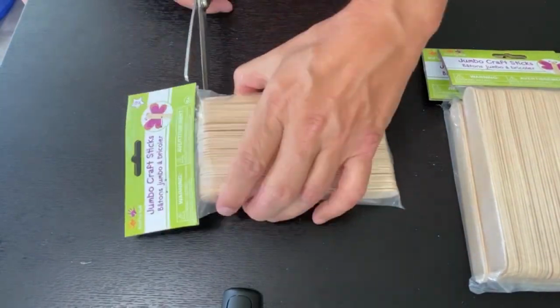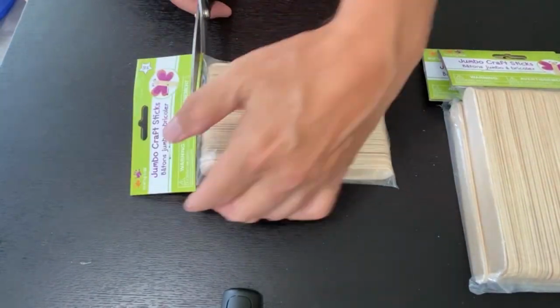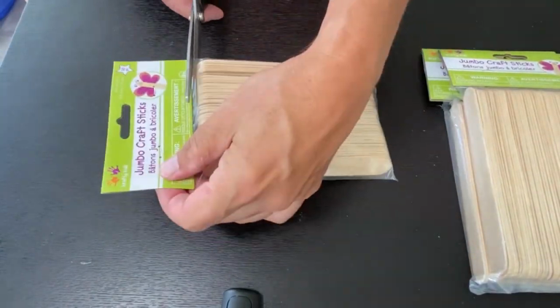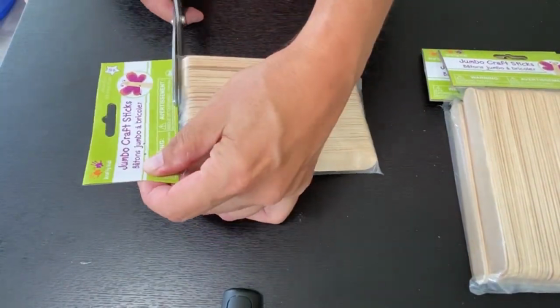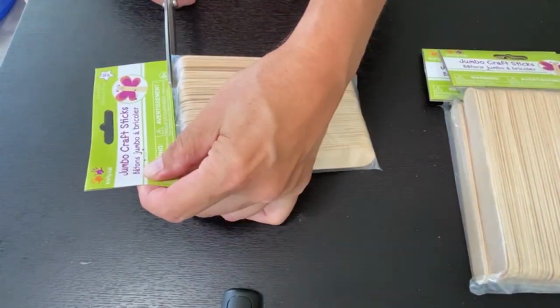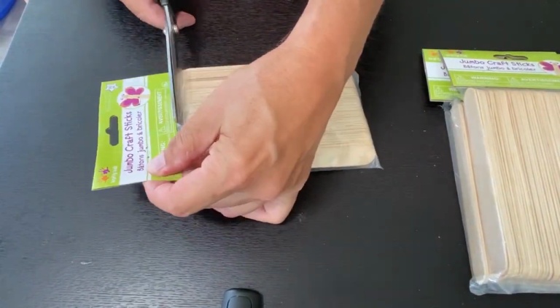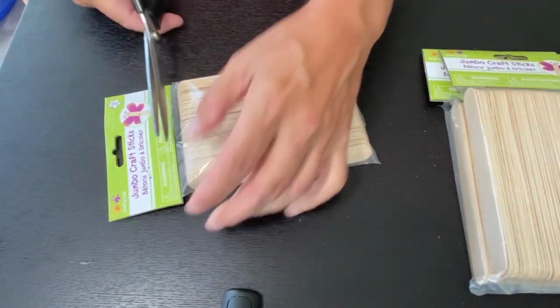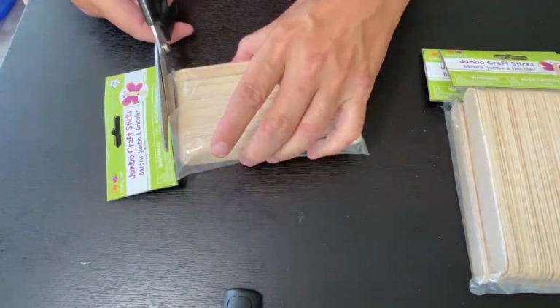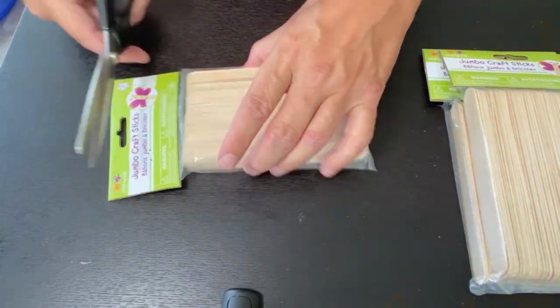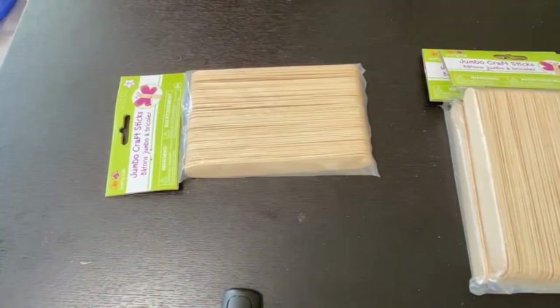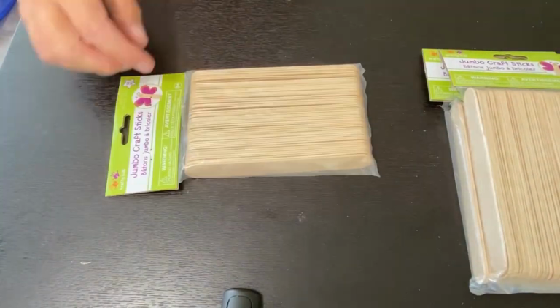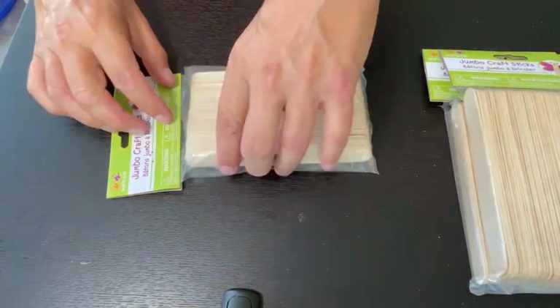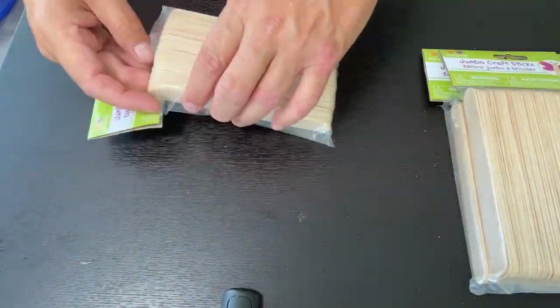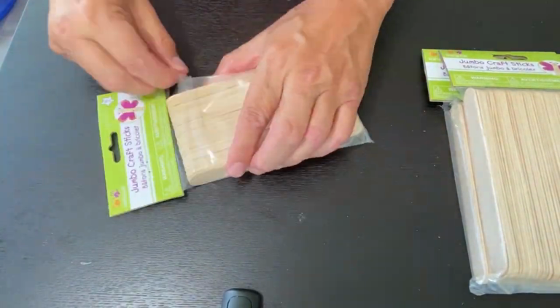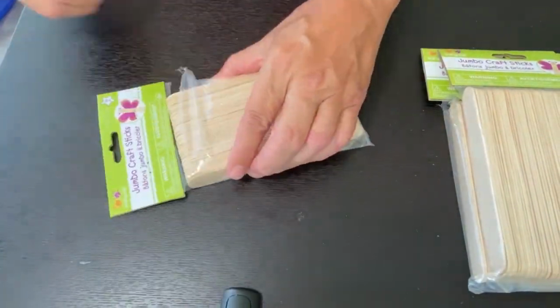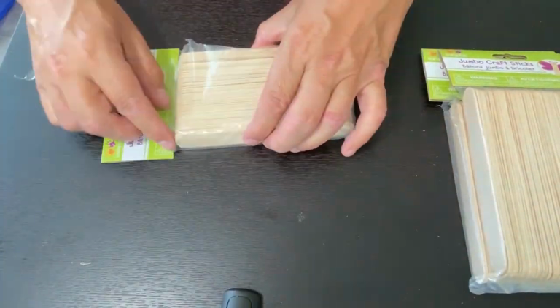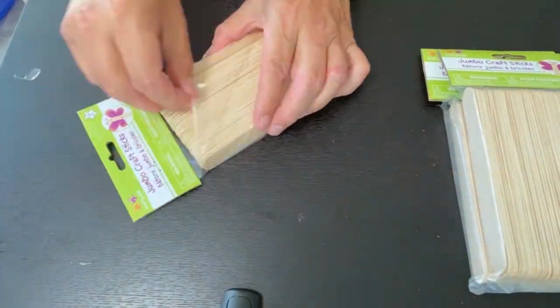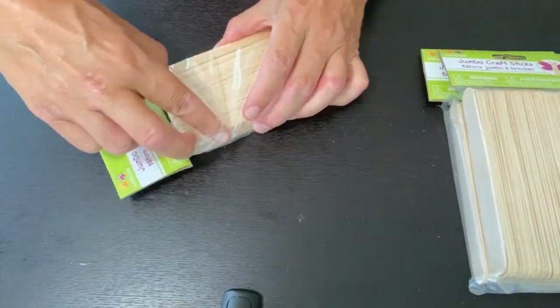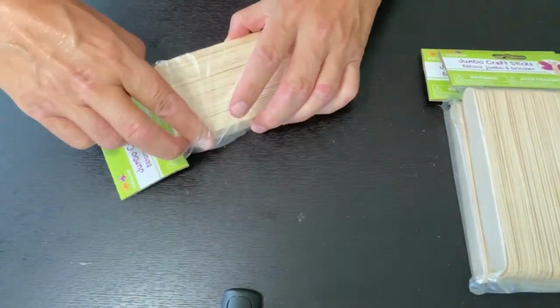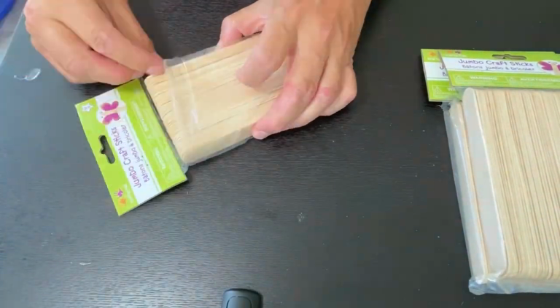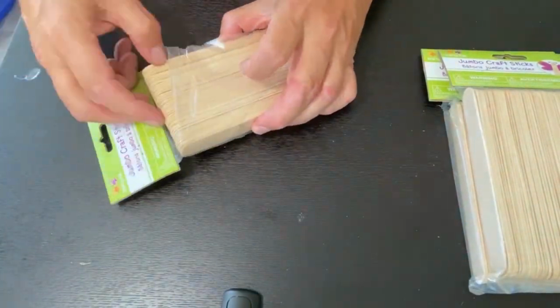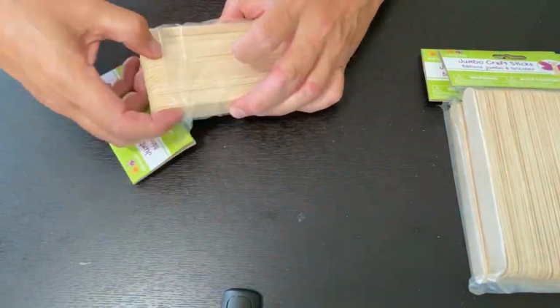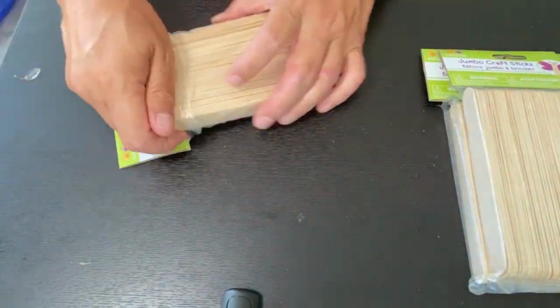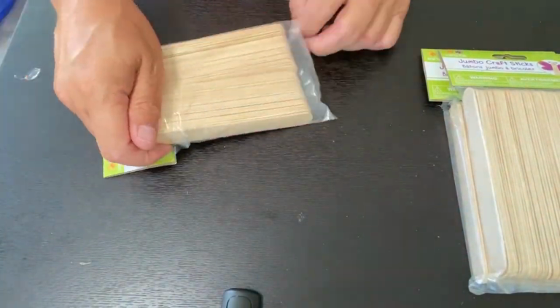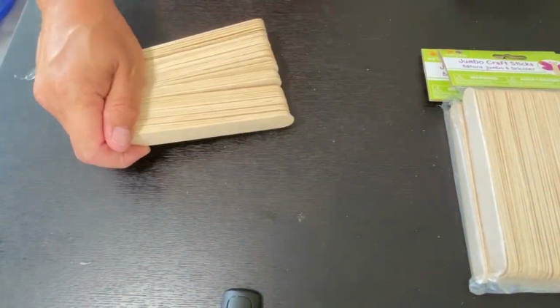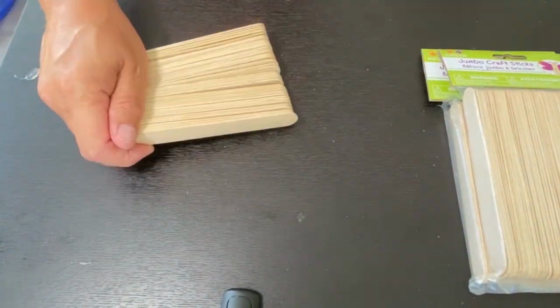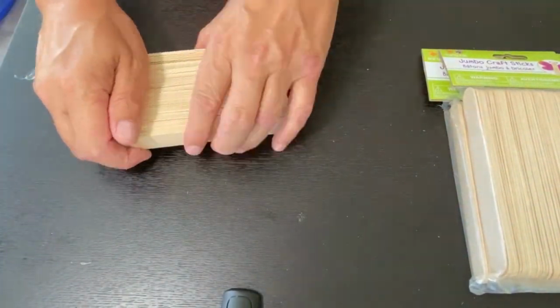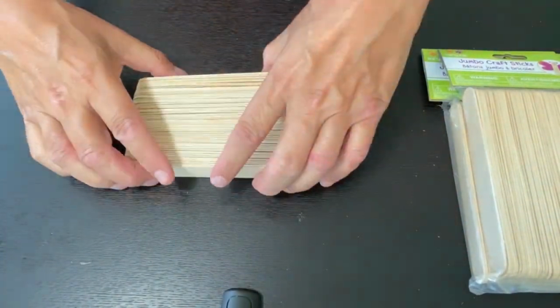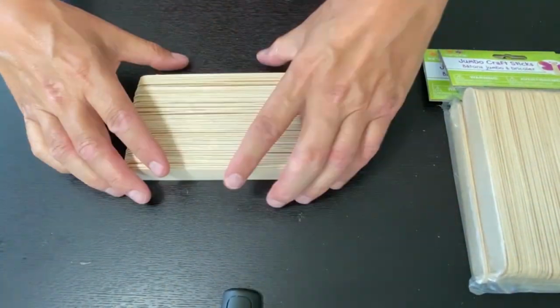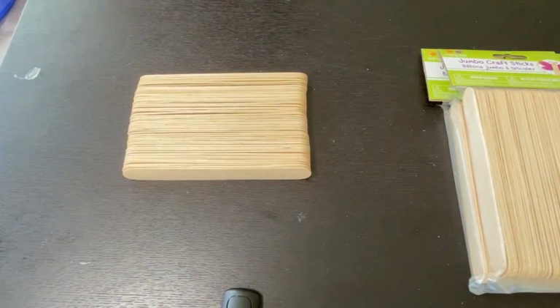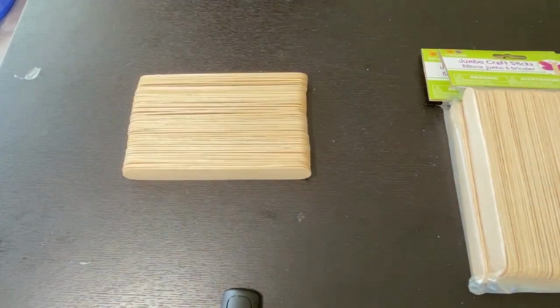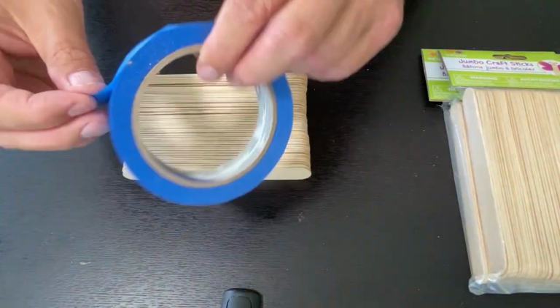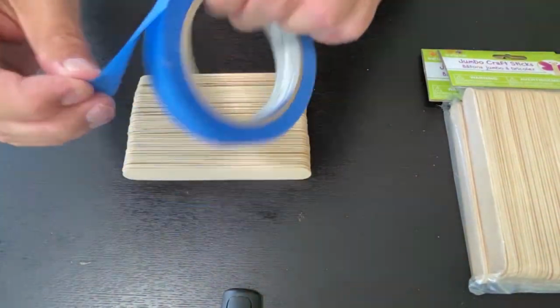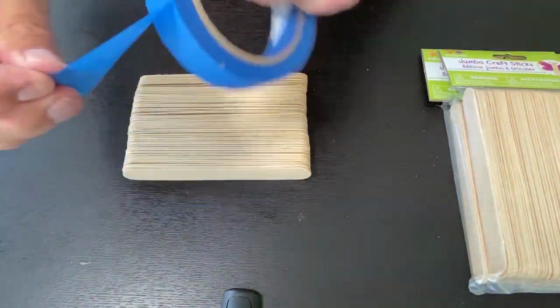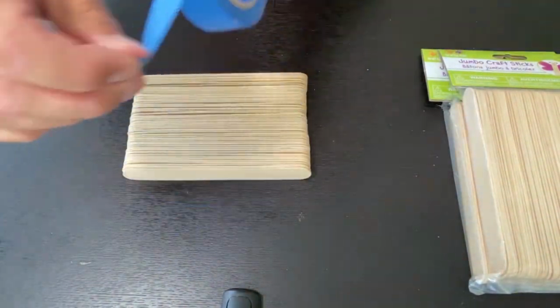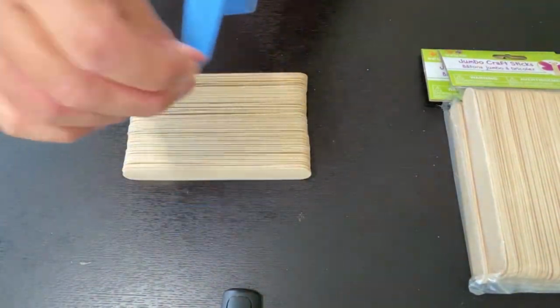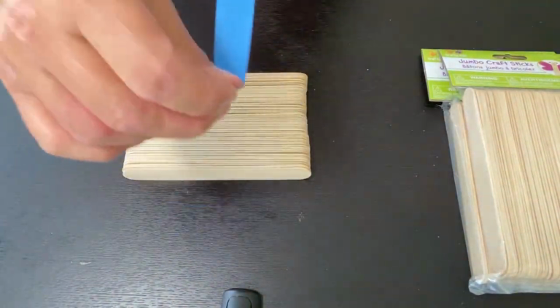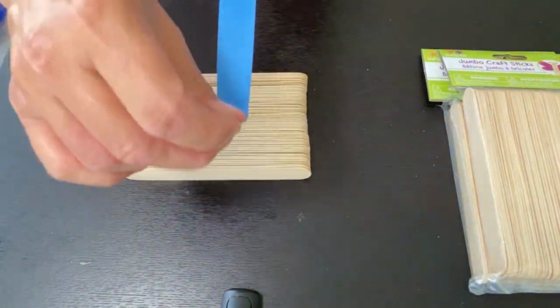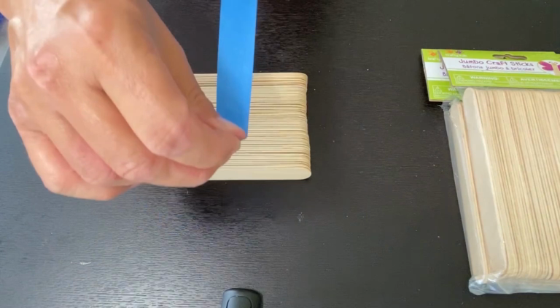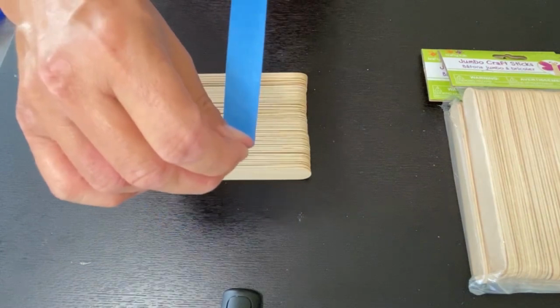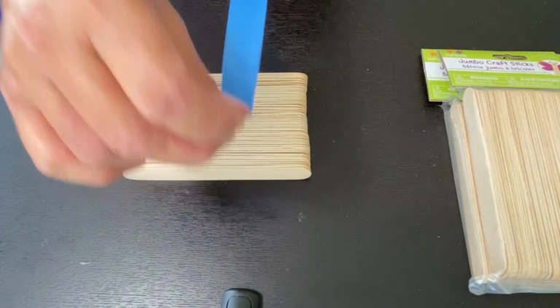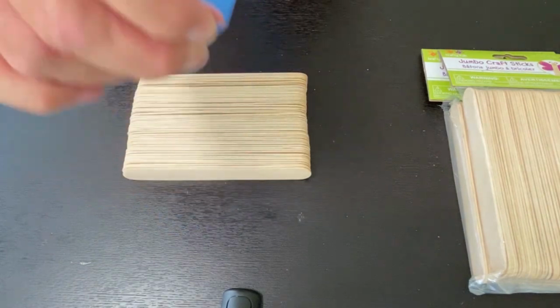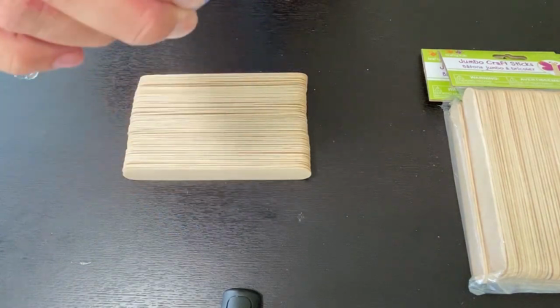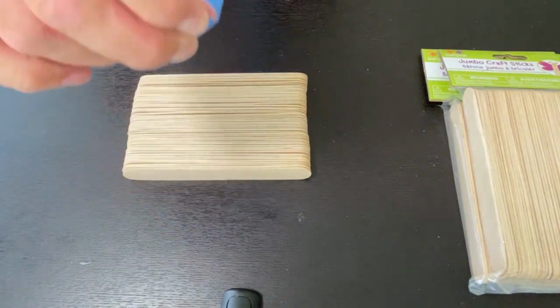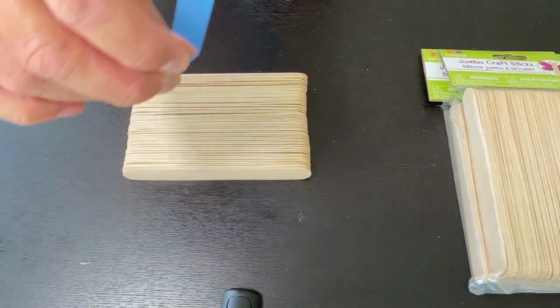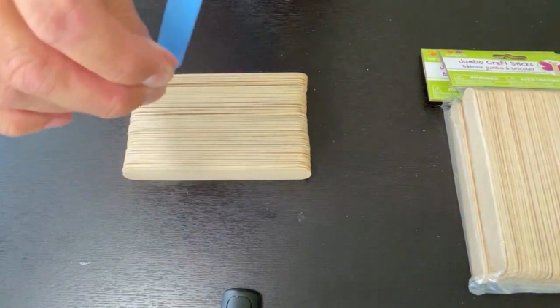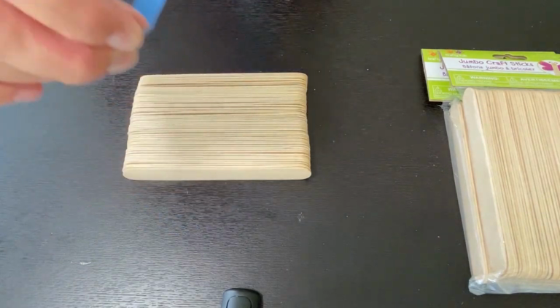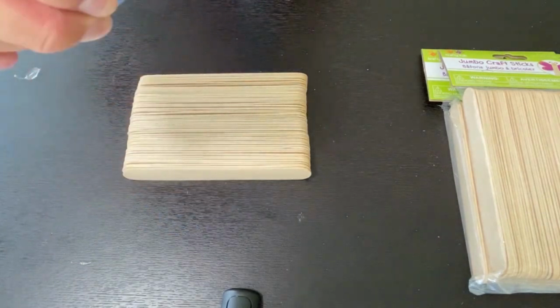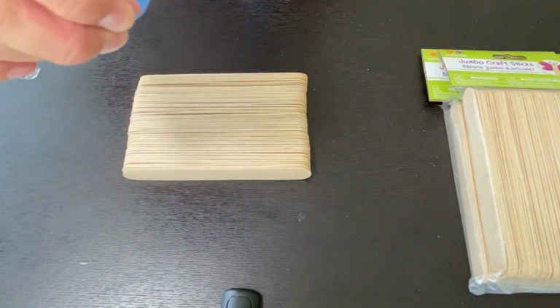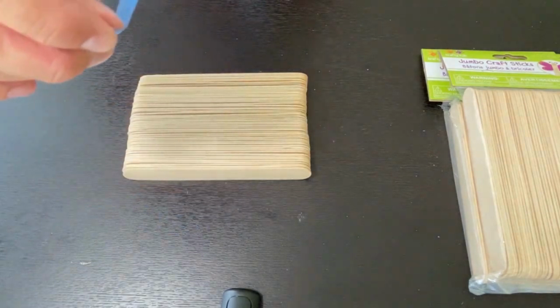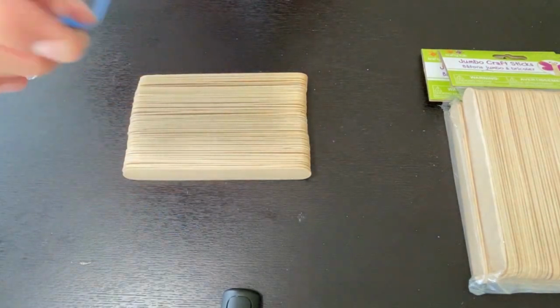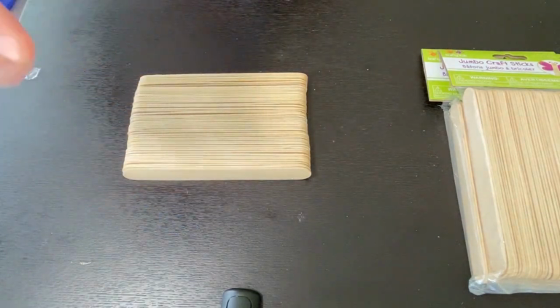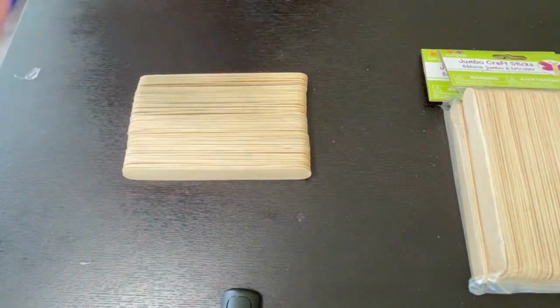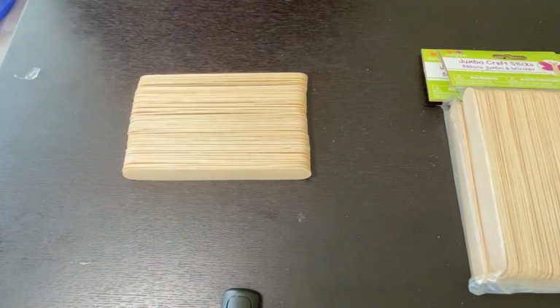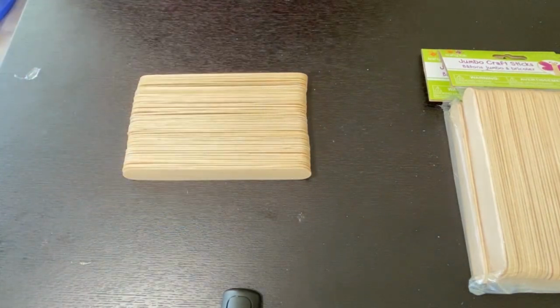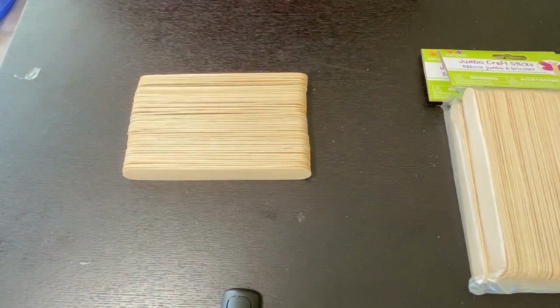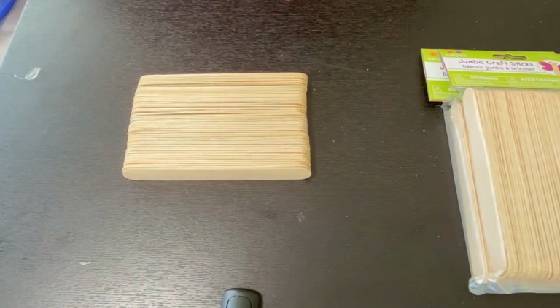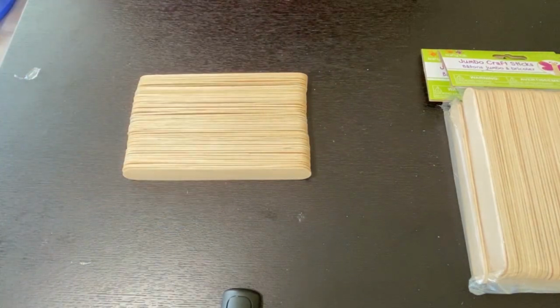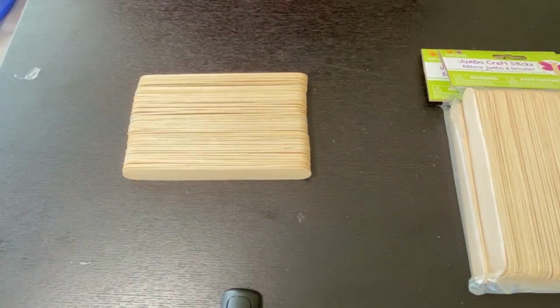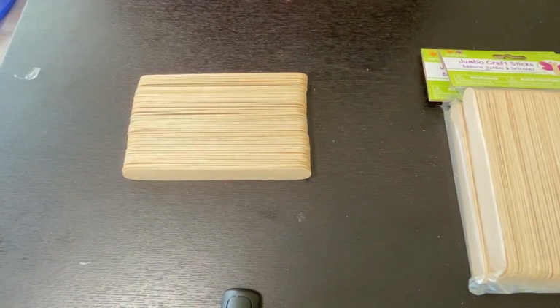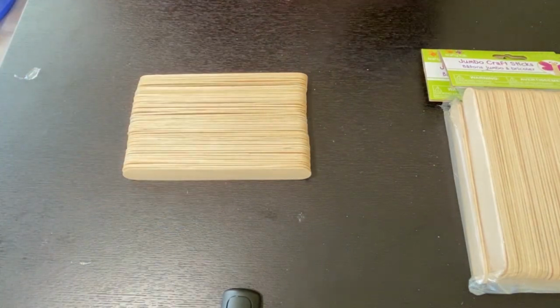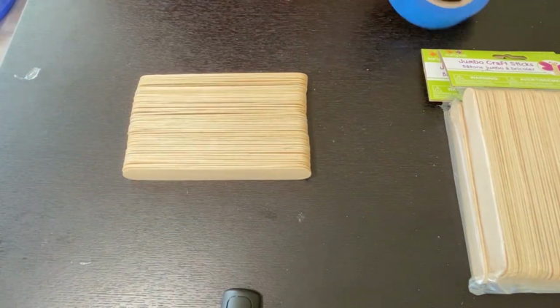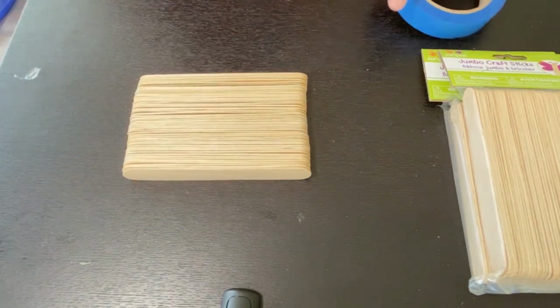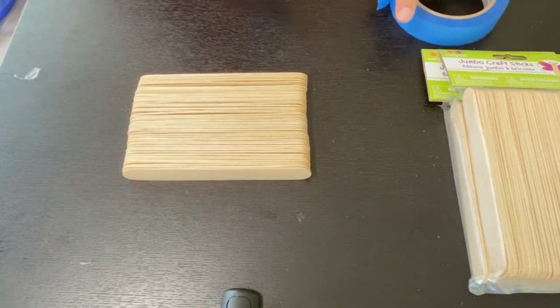Remove the sticks from the package. Keeping the bundles together, wrap some painters tape around each end of the bundle.